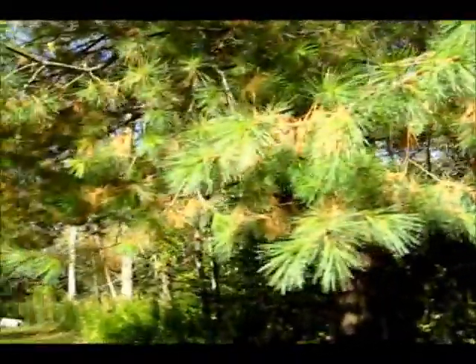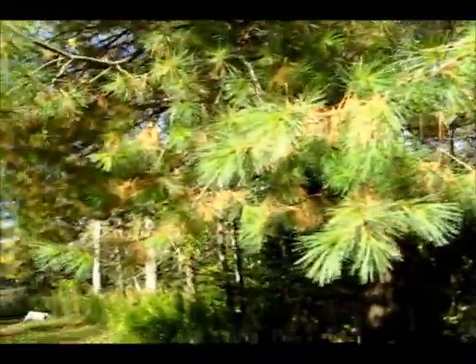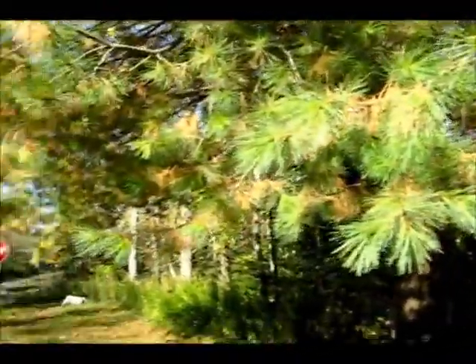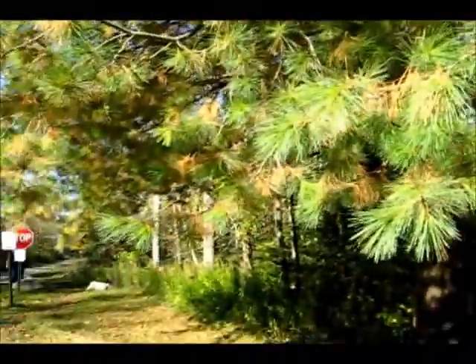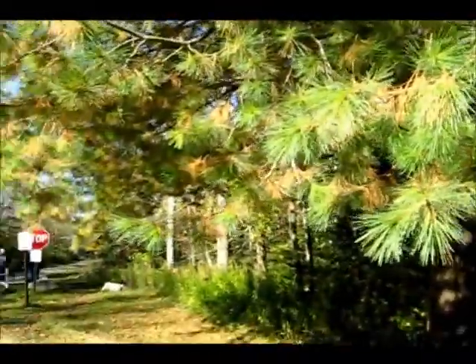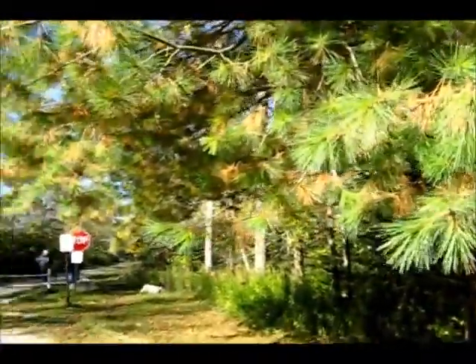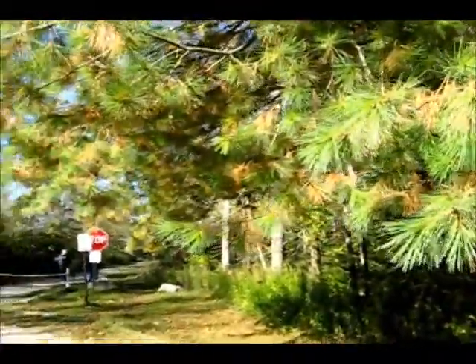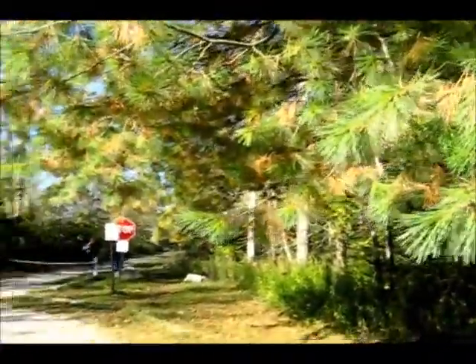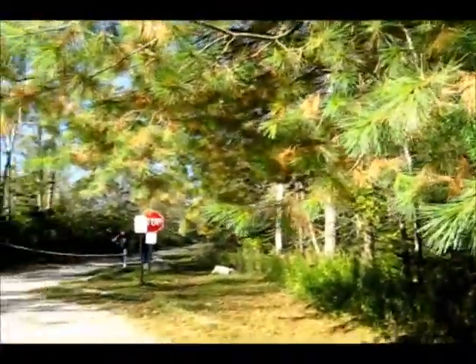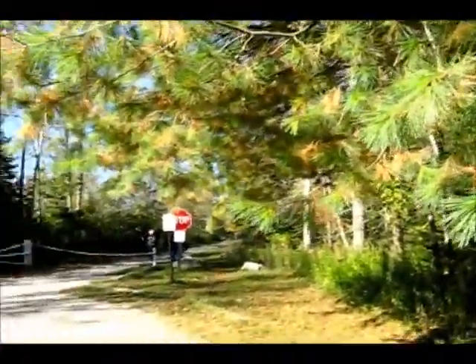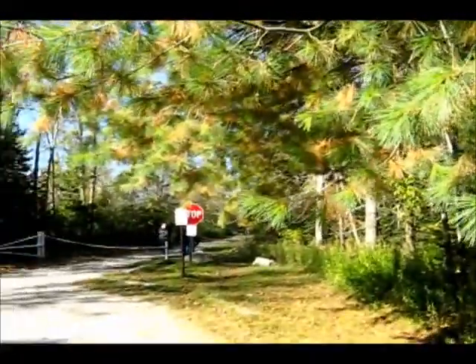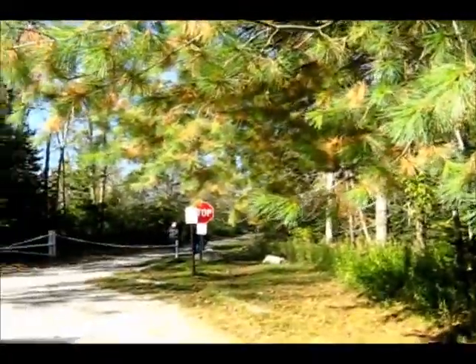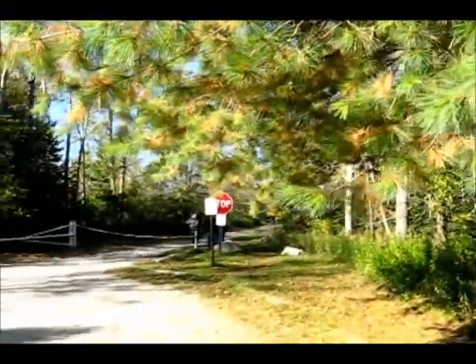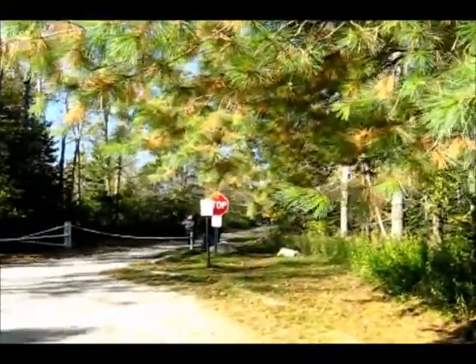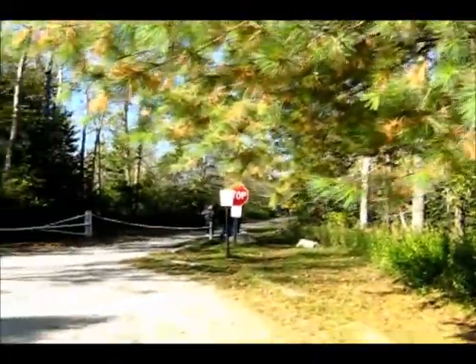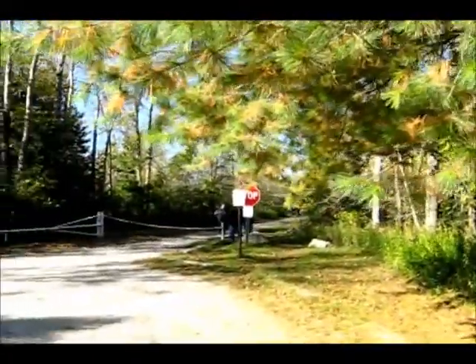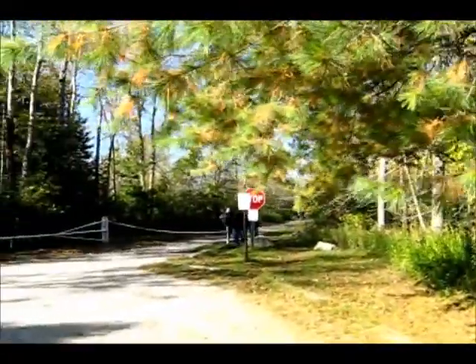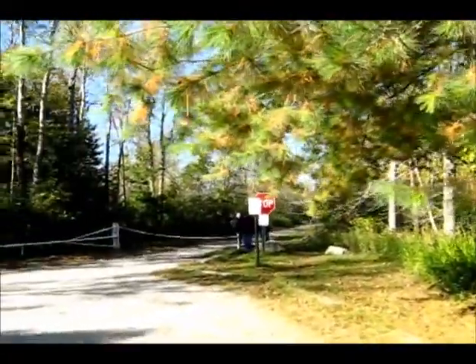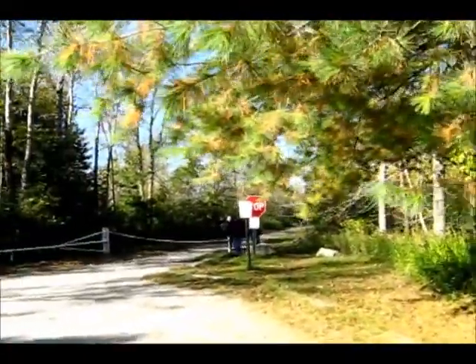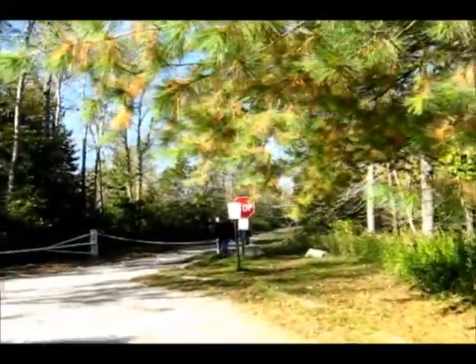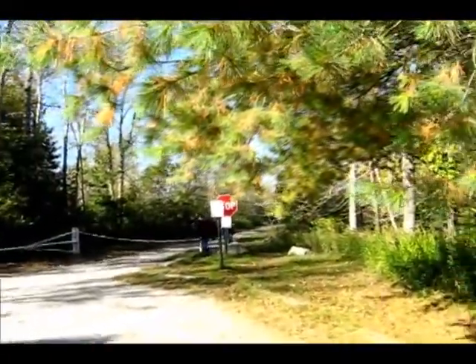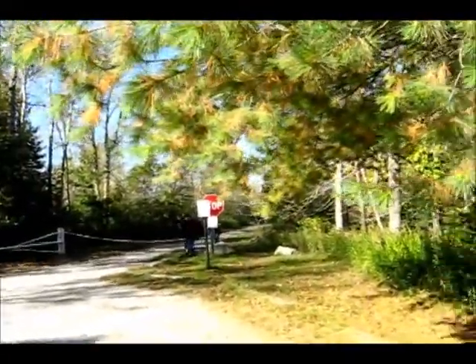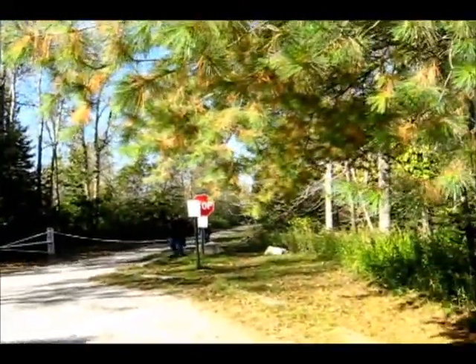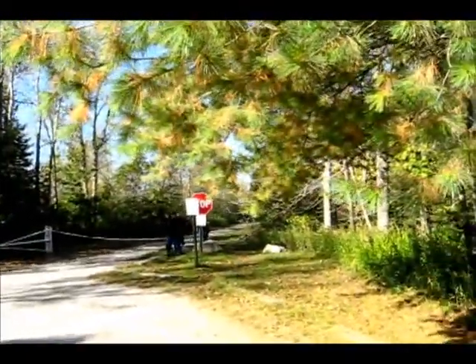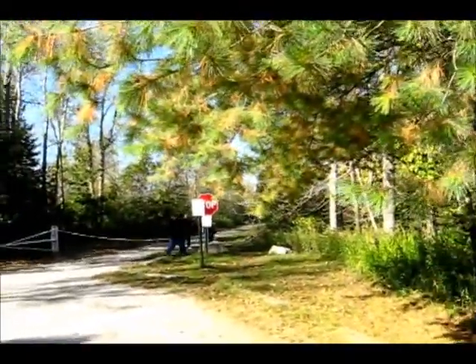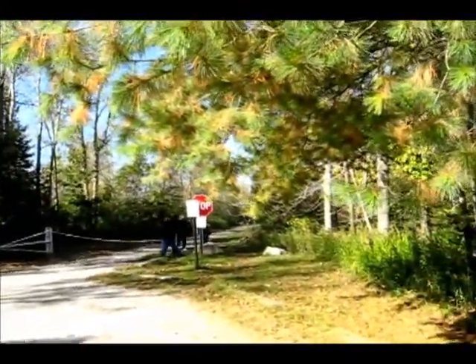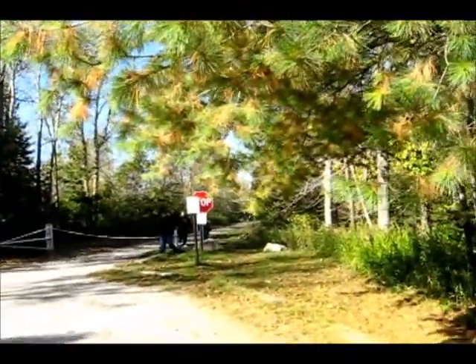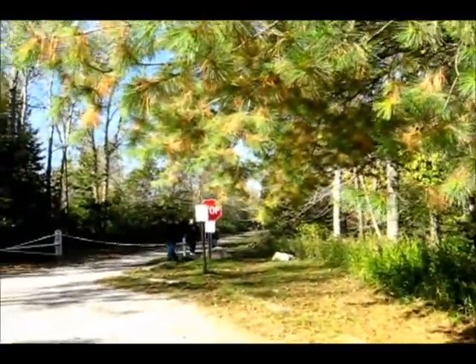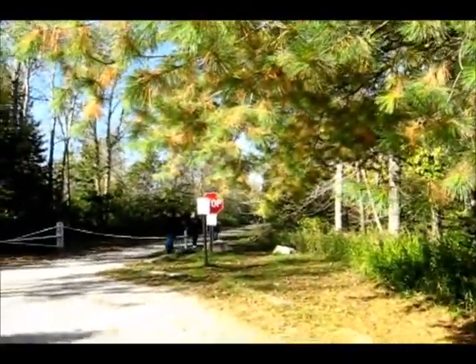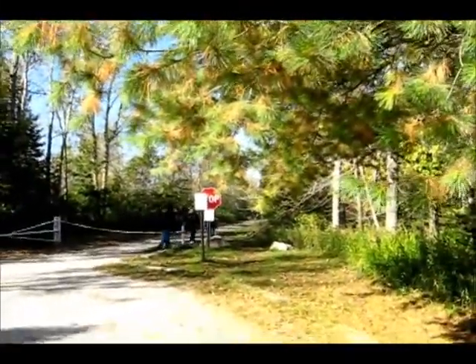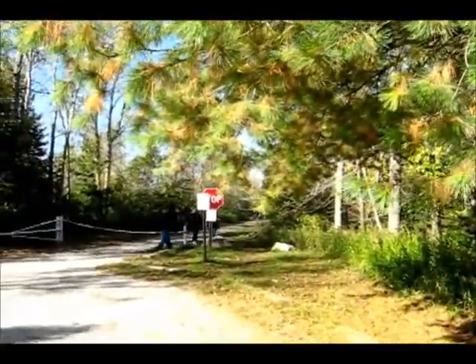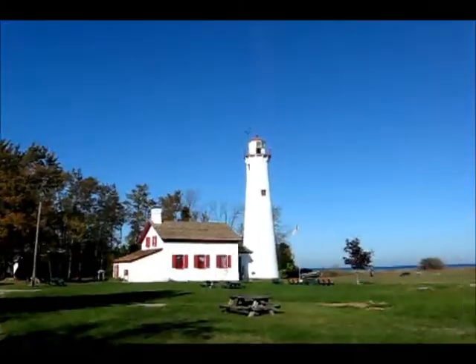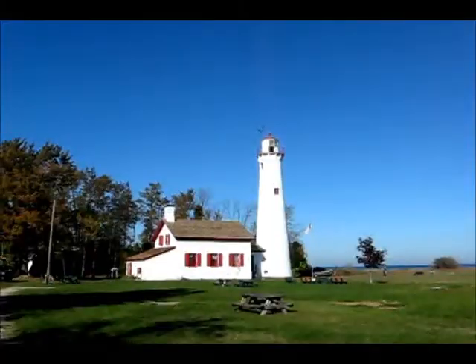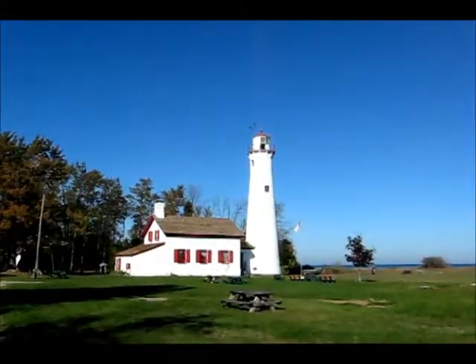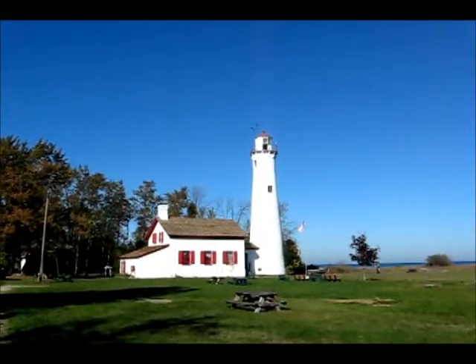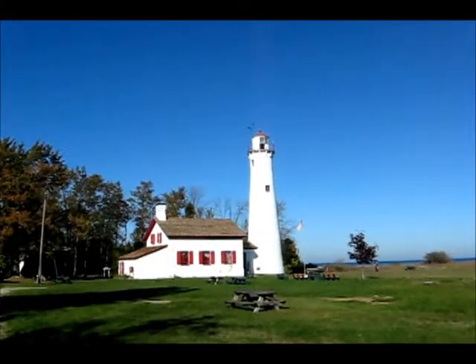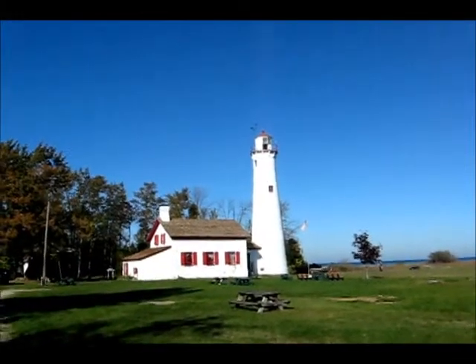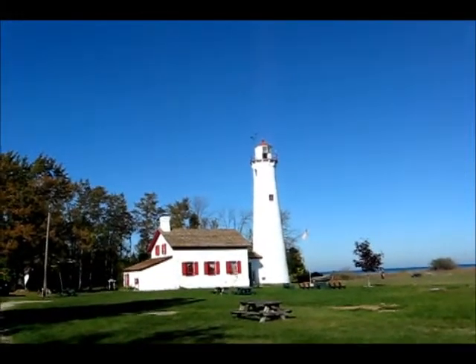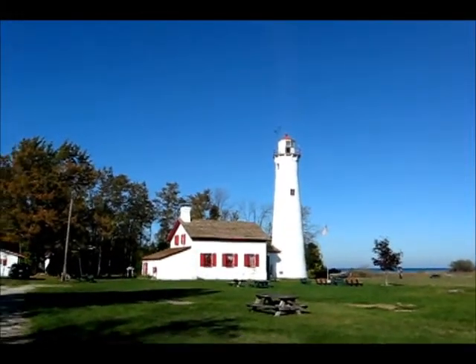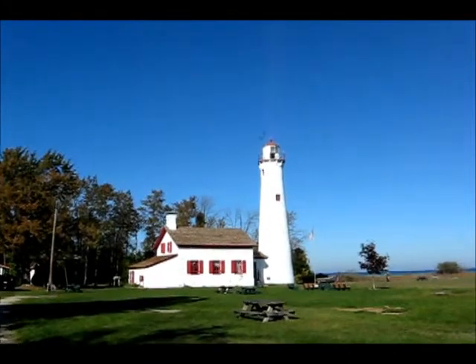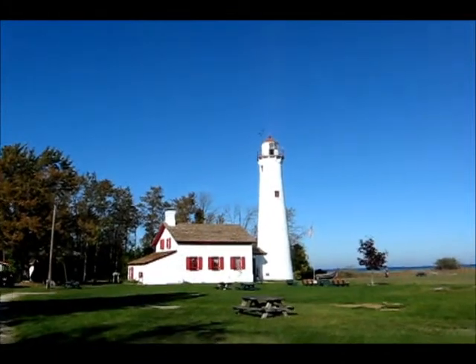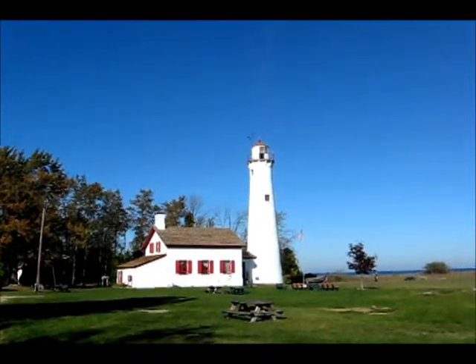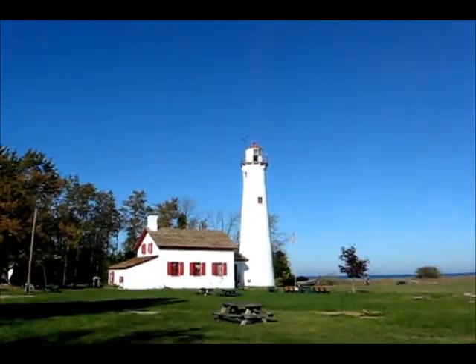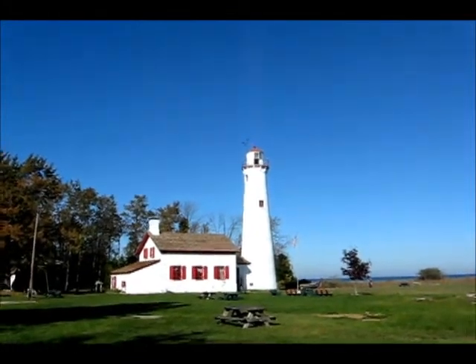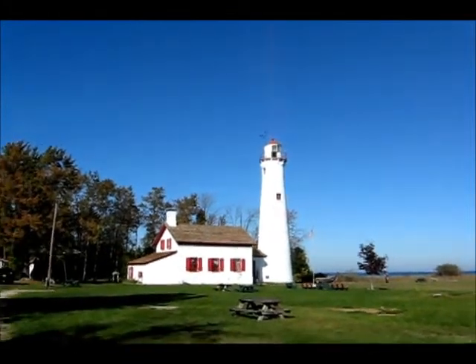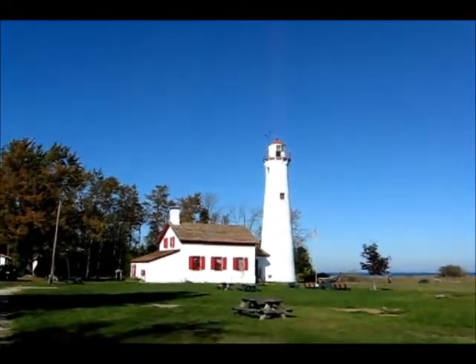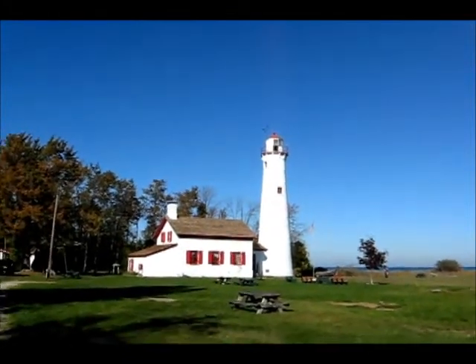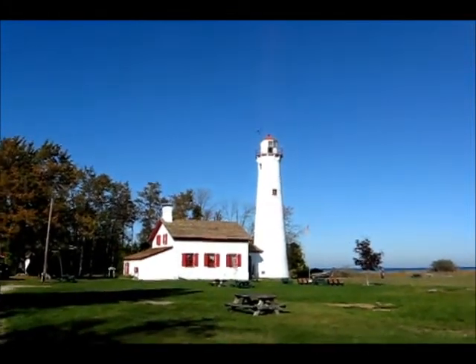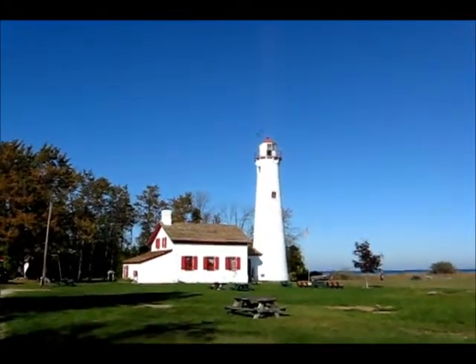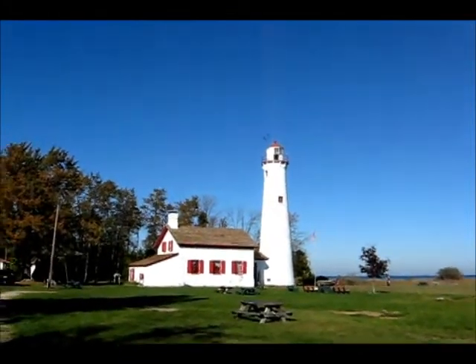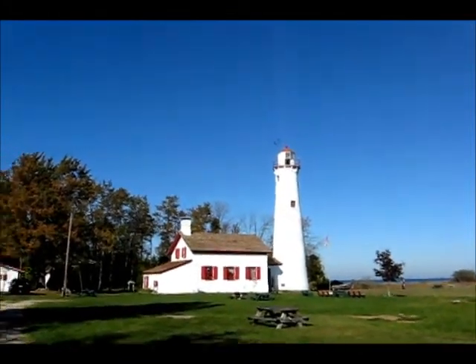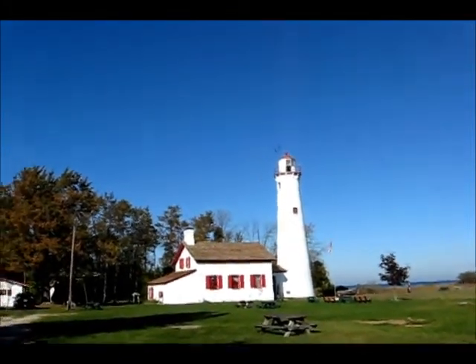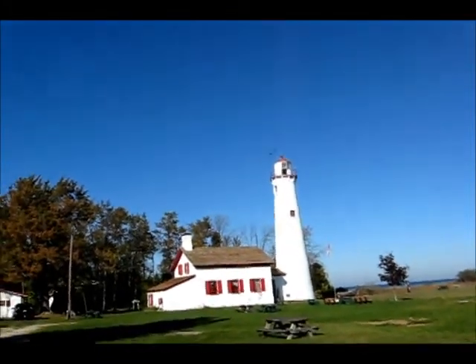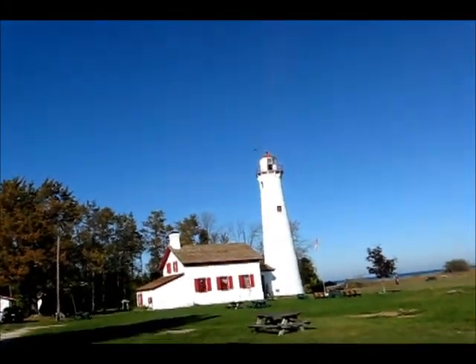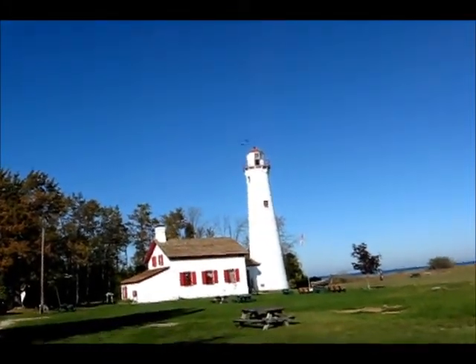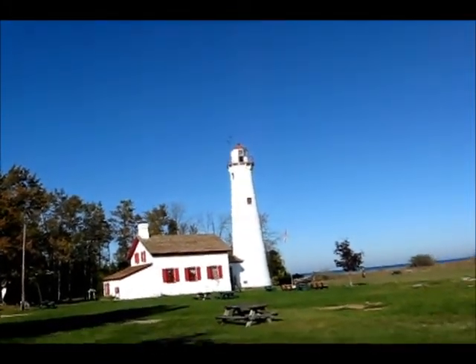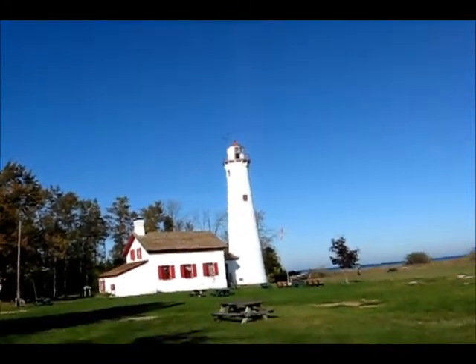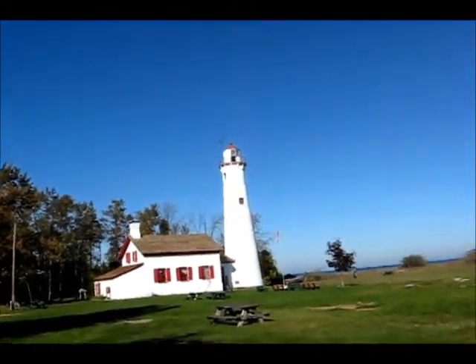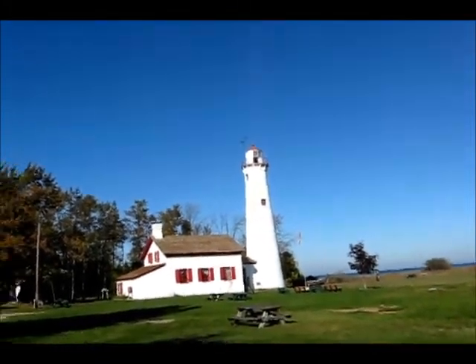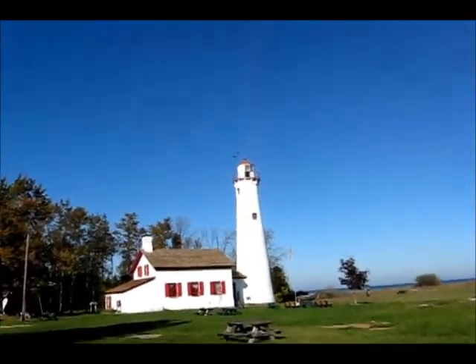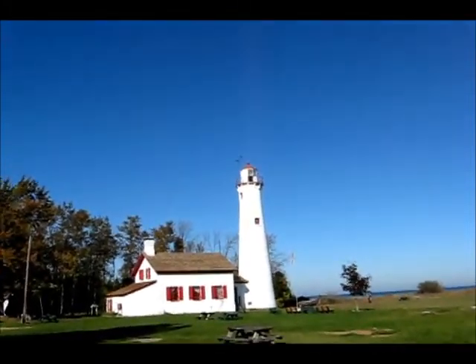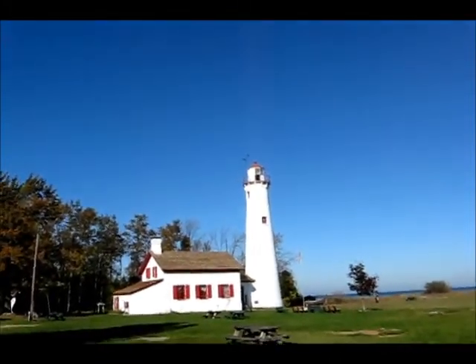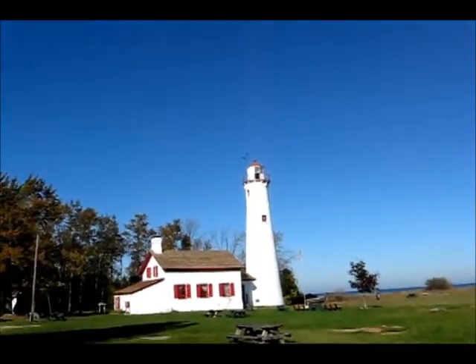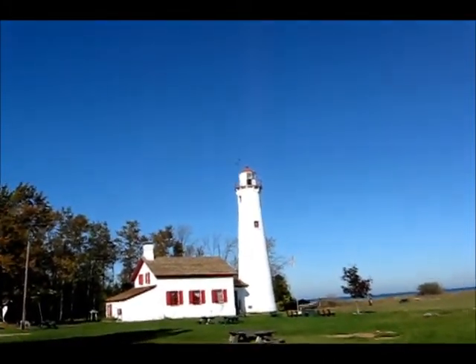Anyway, we're going to head down this way and head over to the lighthouse. And here she is — there's the Sturgeon Point Lighthouse.